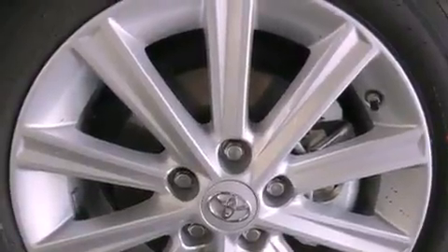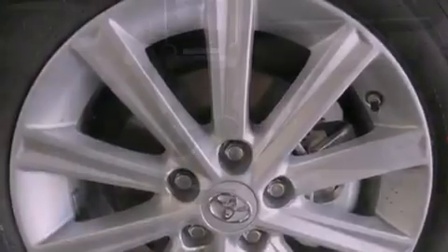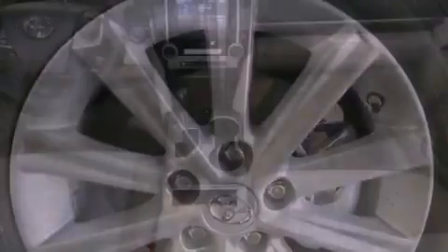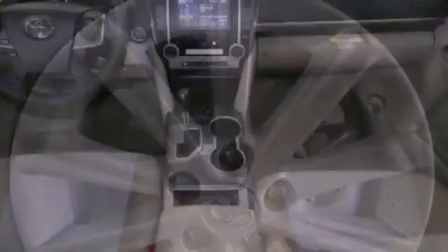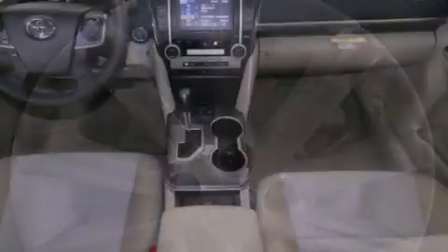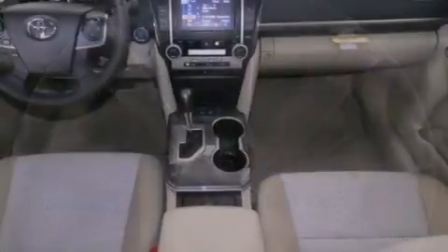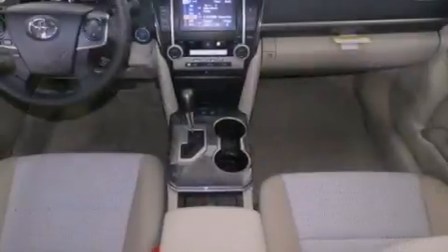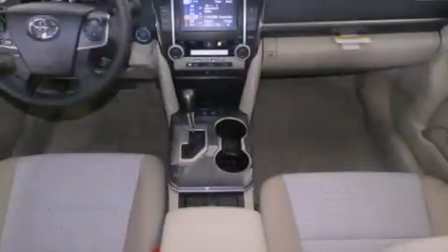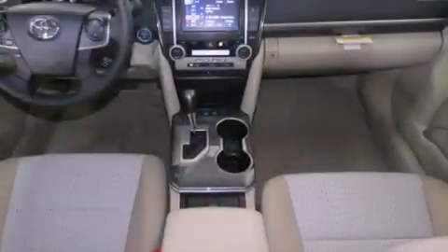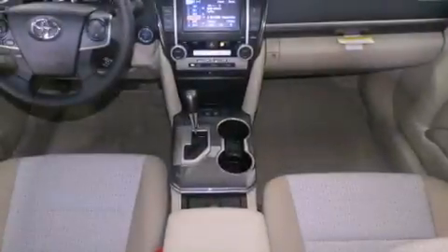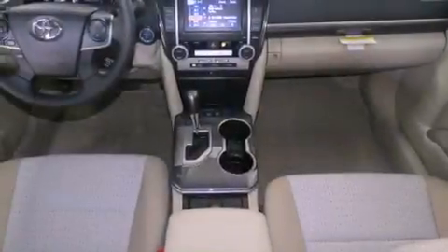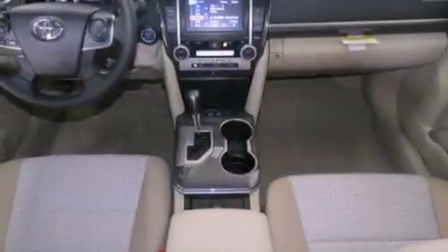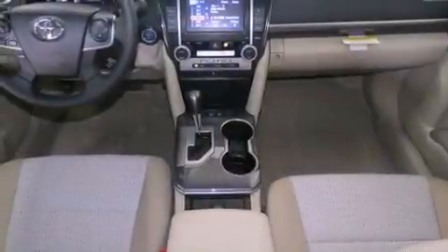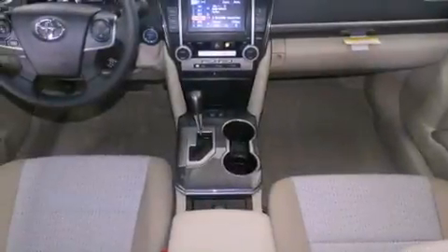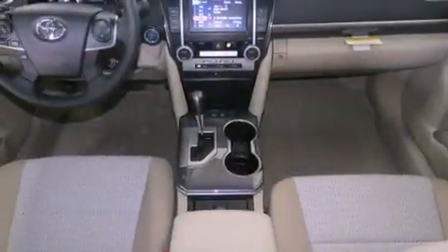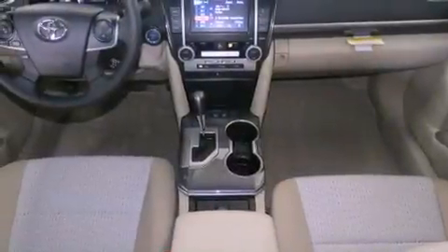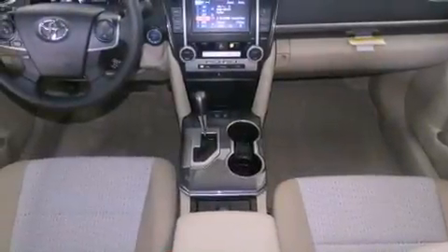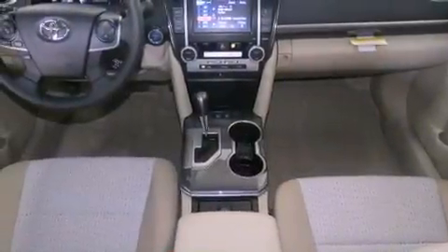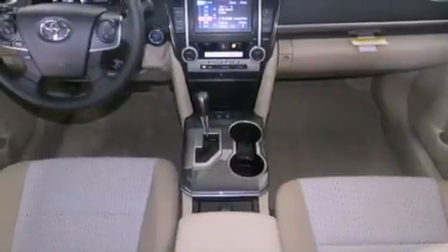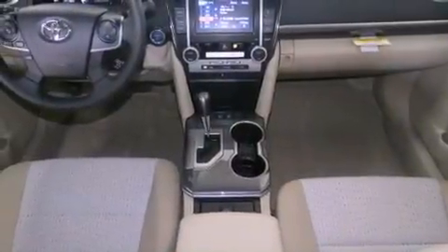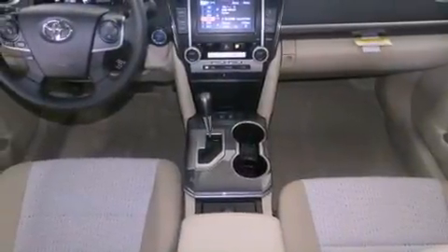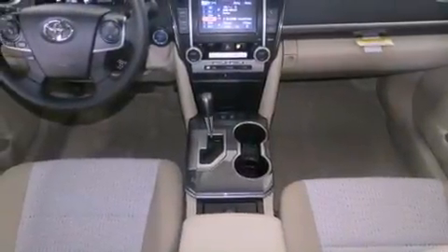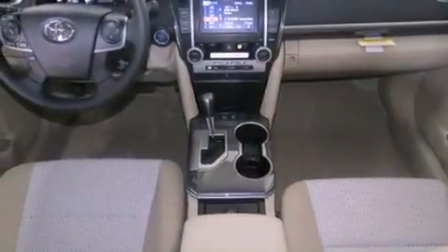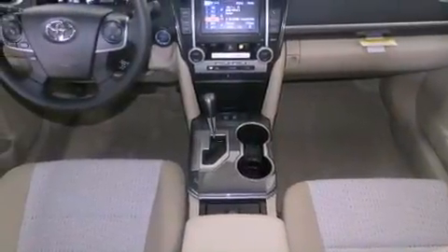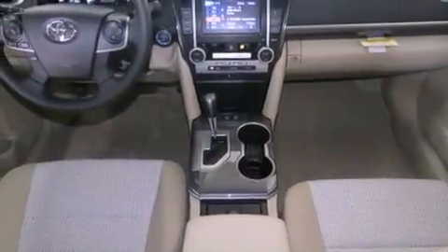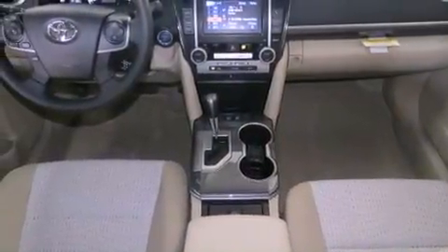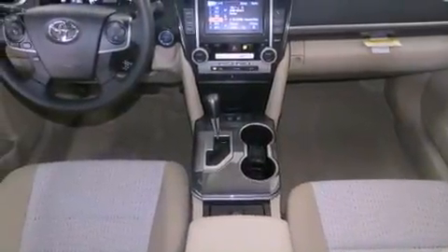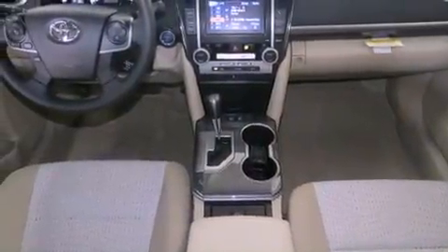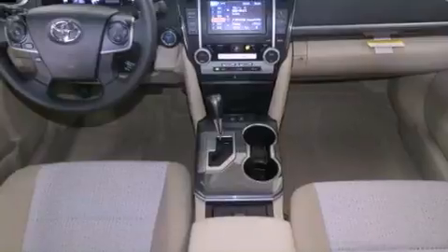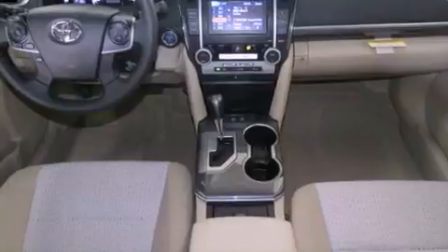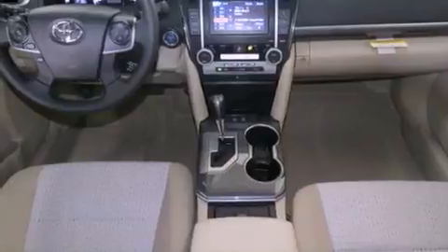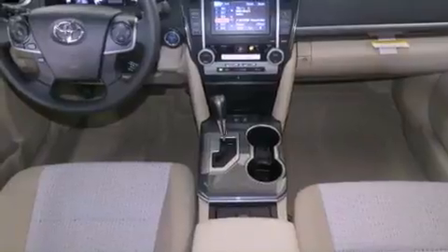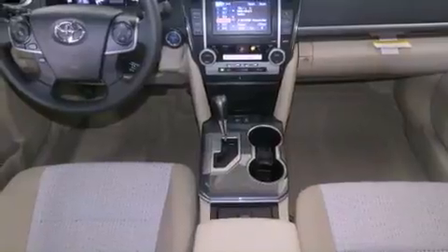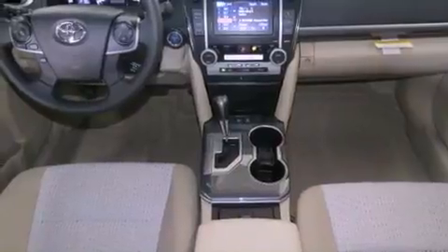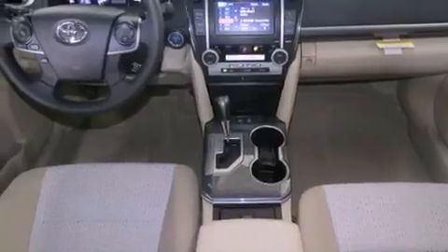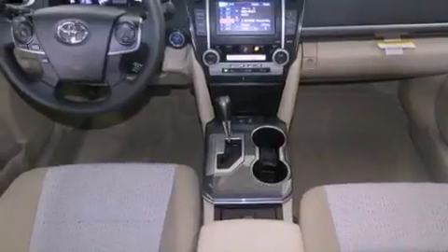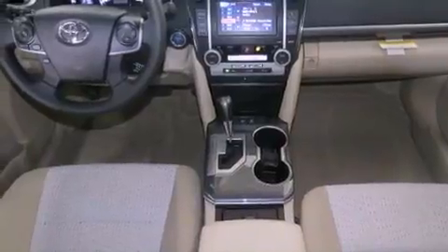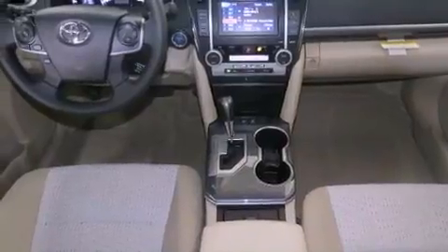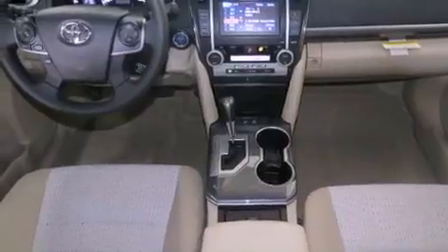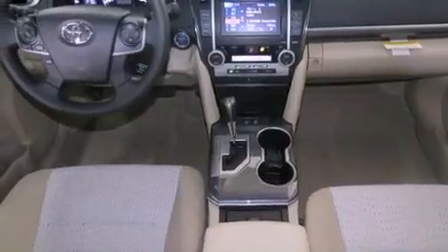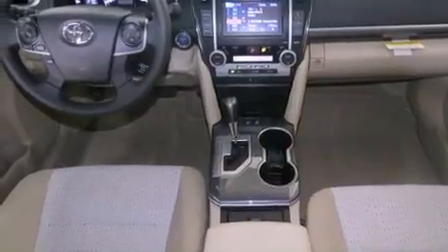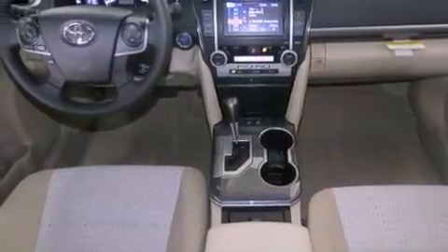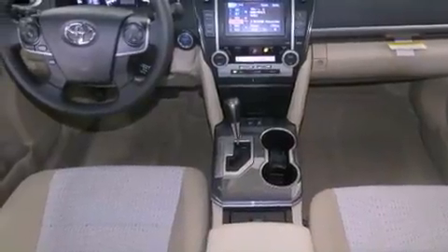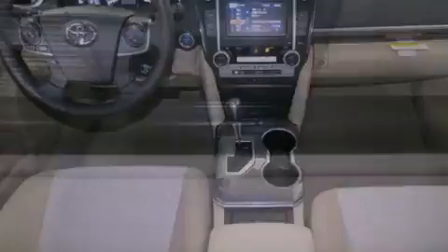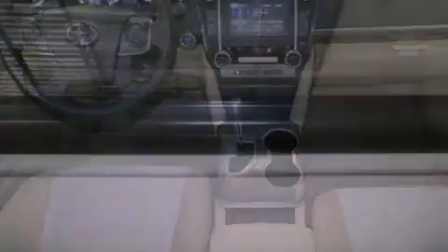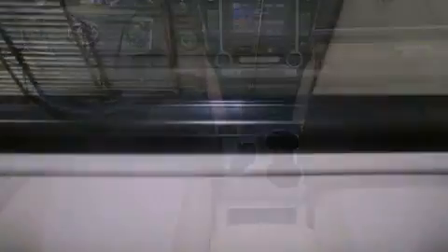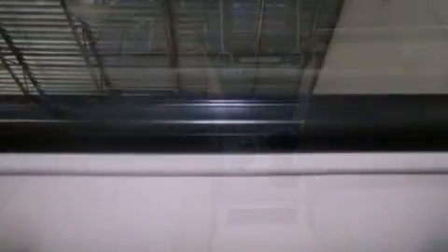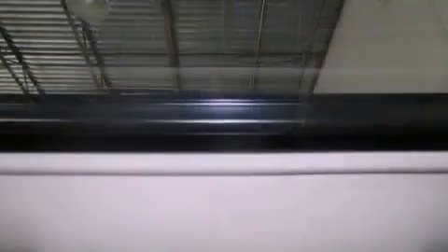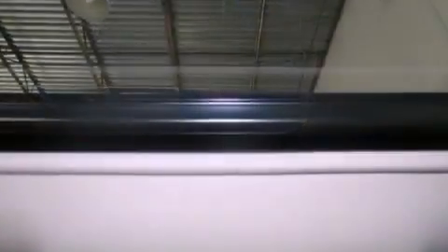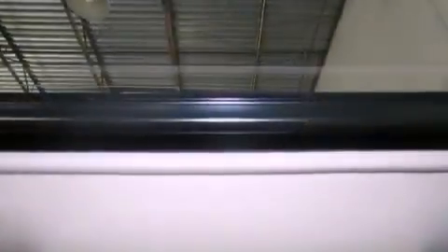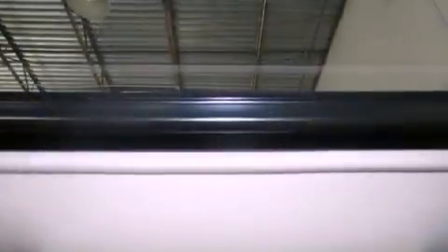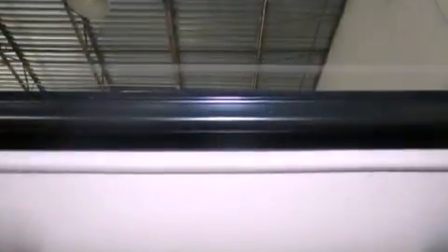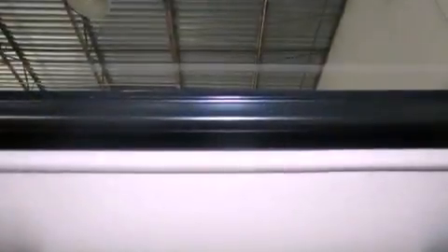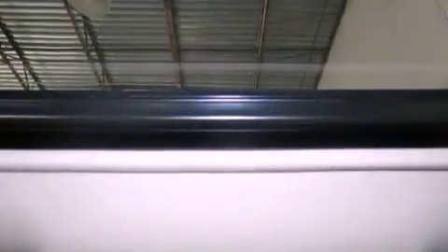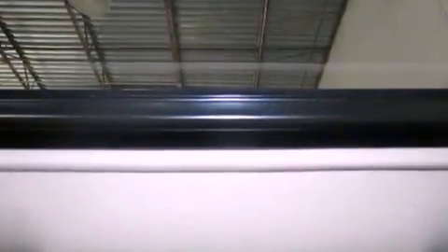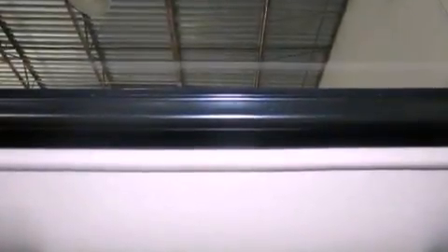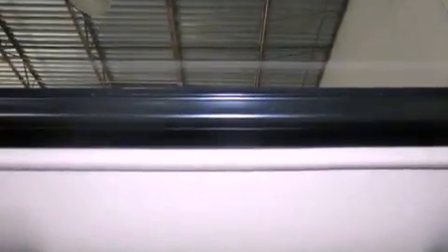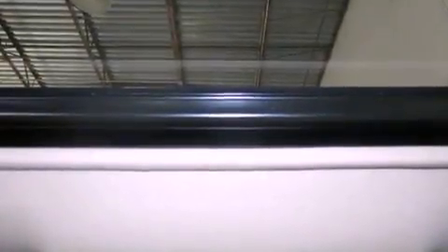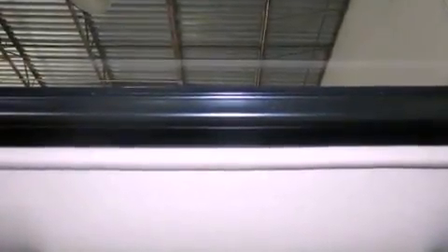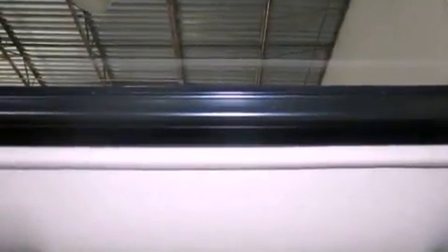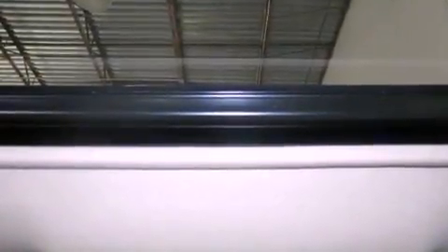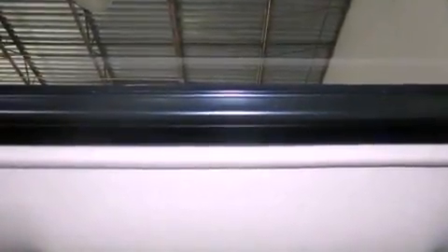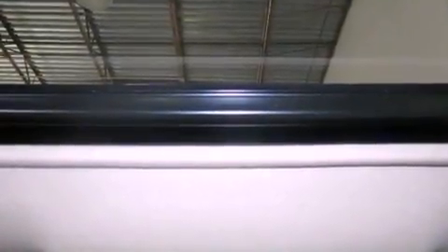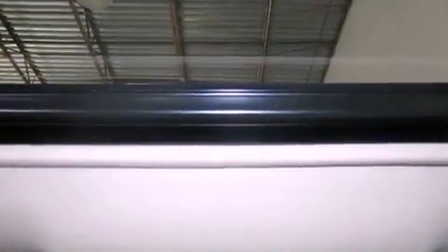Additional features include side-curtain airbags, rear-seat child-proof door locks, heated side-view mirrors, and a vehicle anti-theft system.